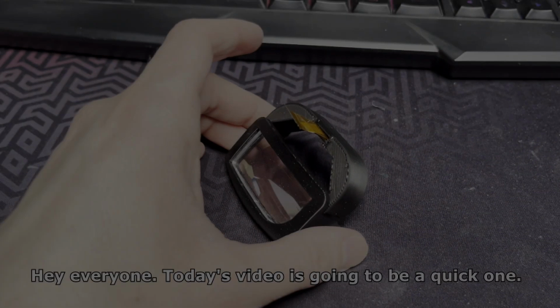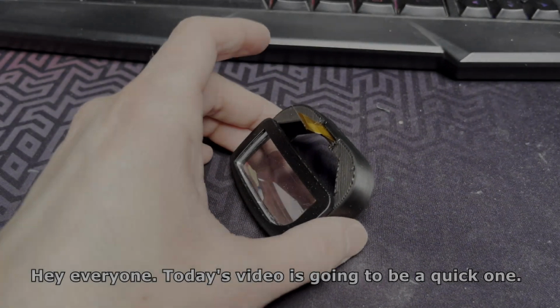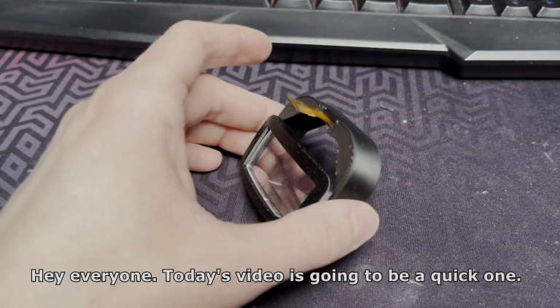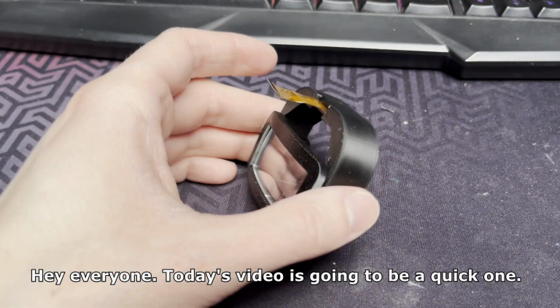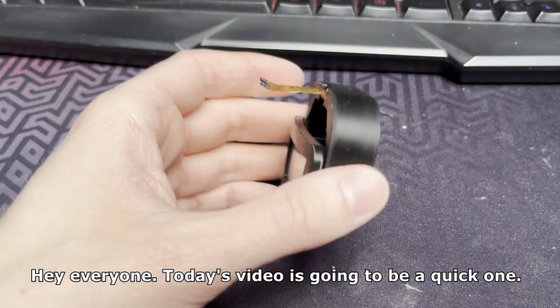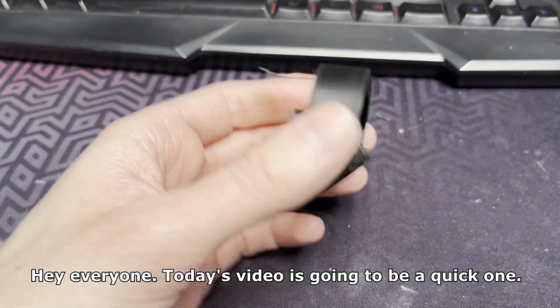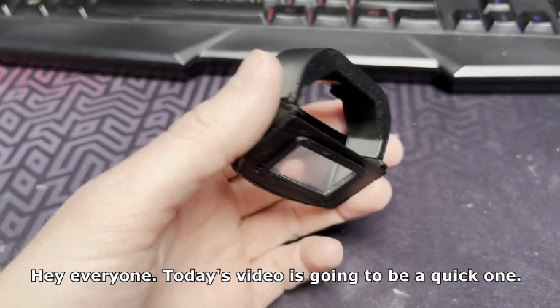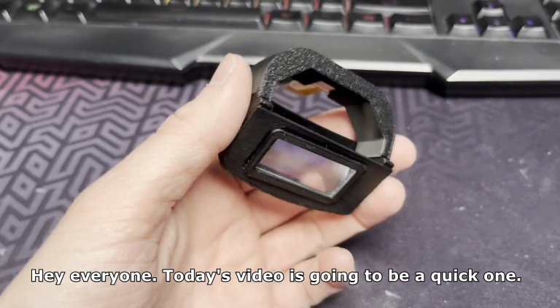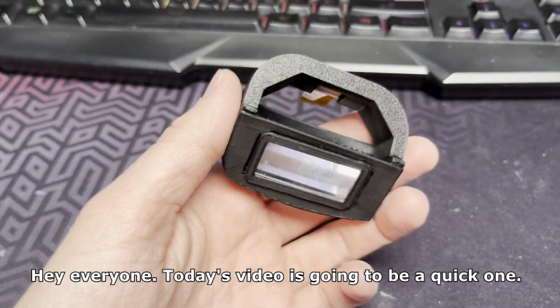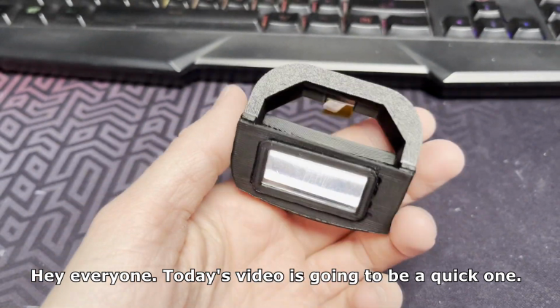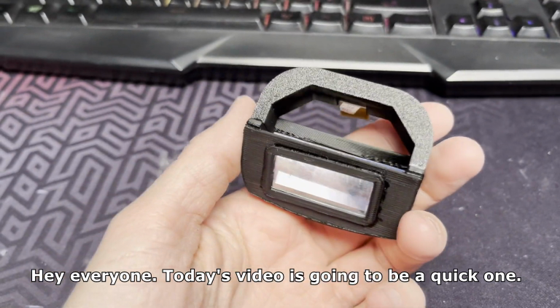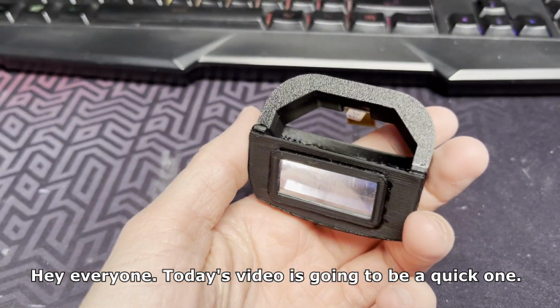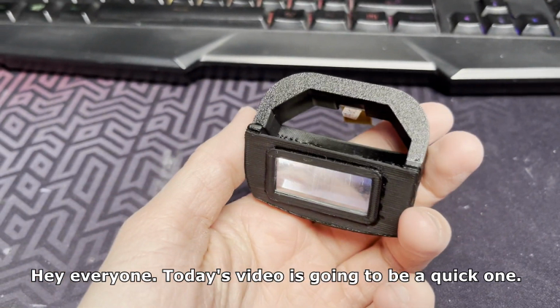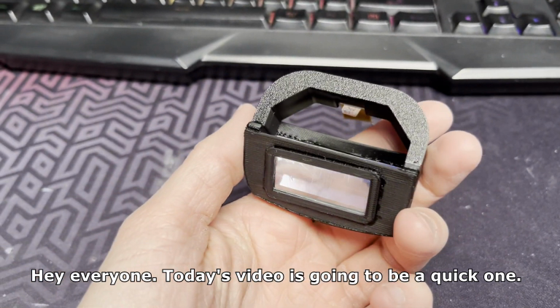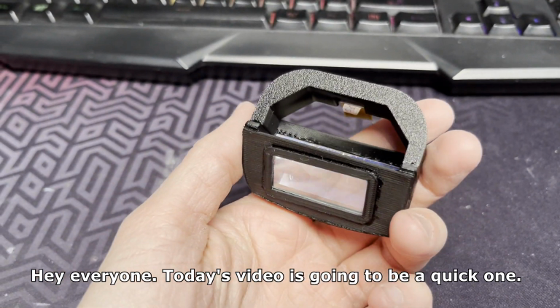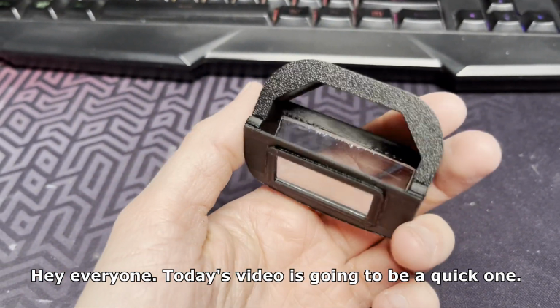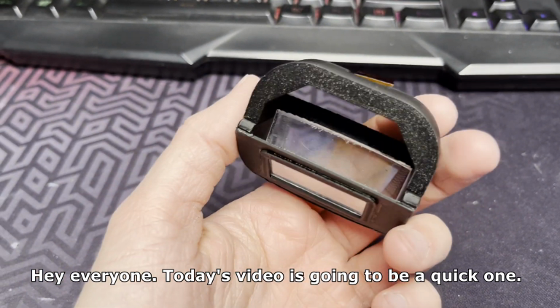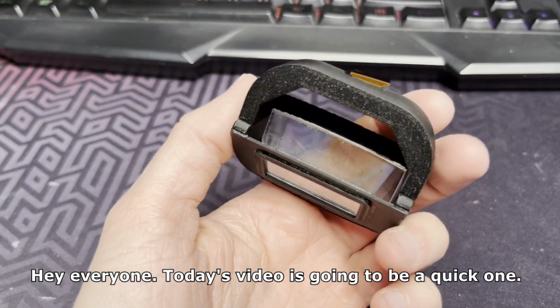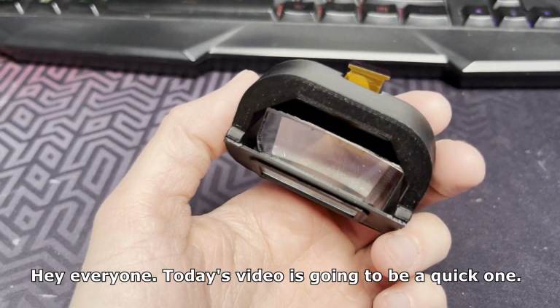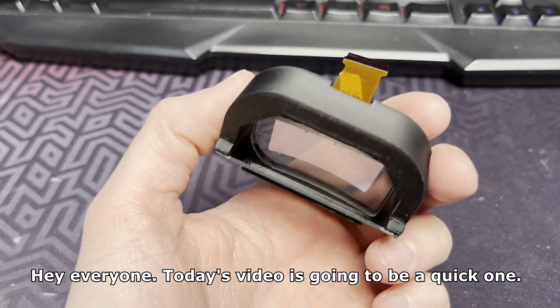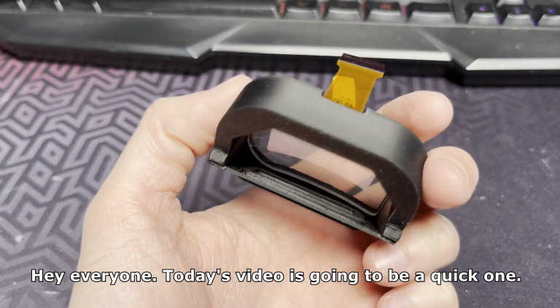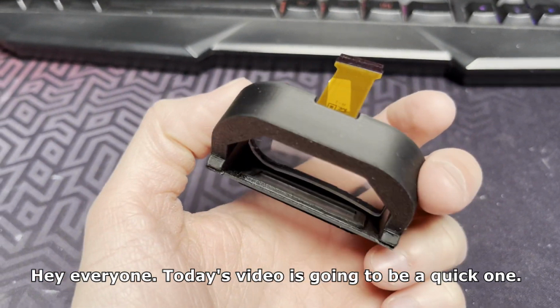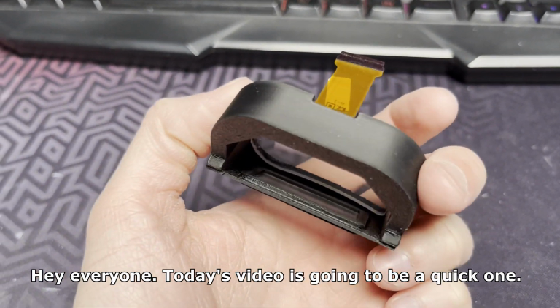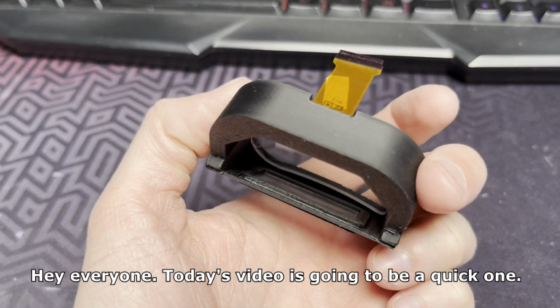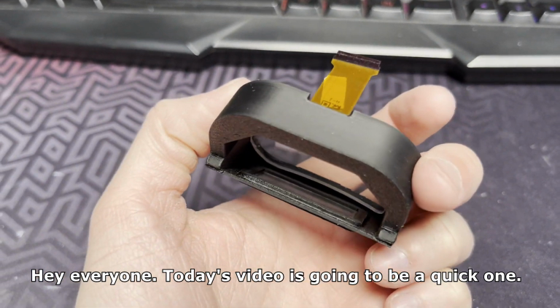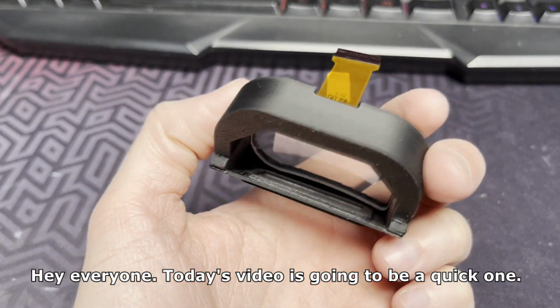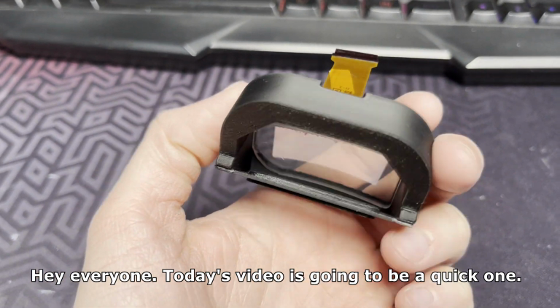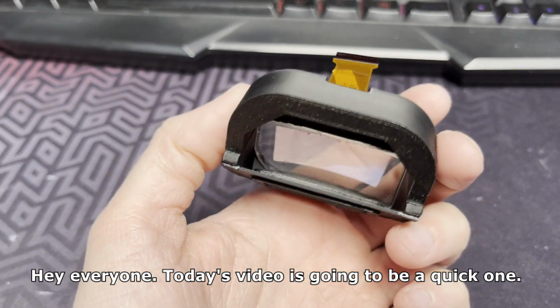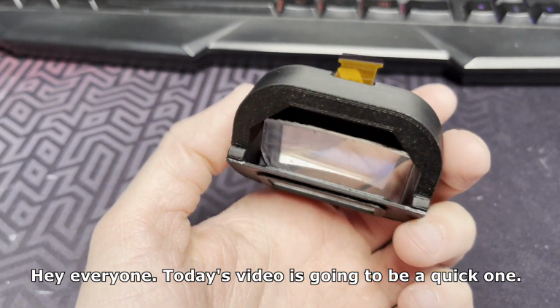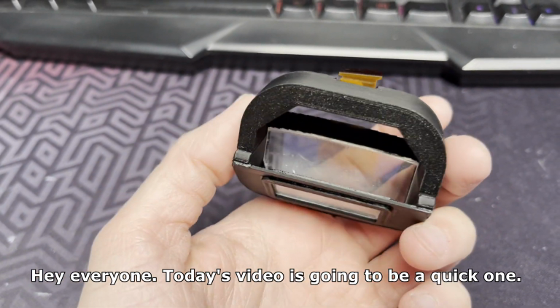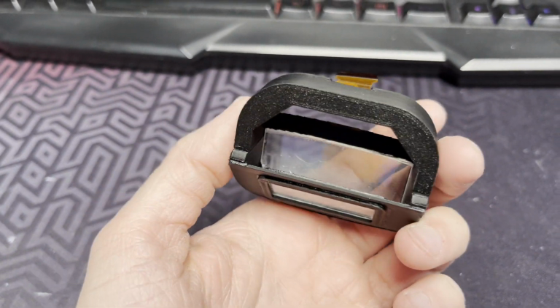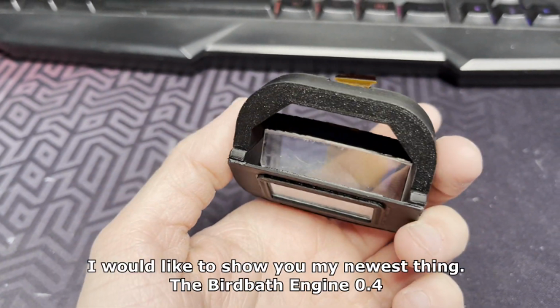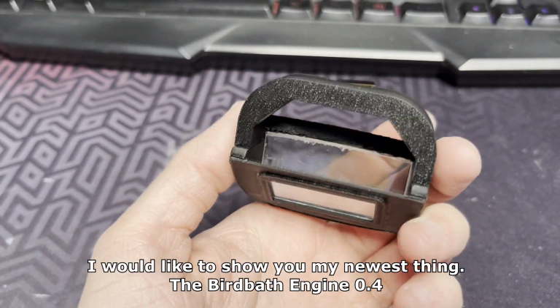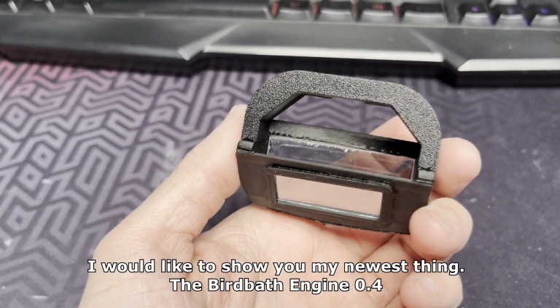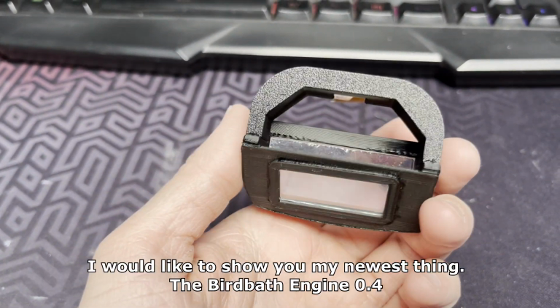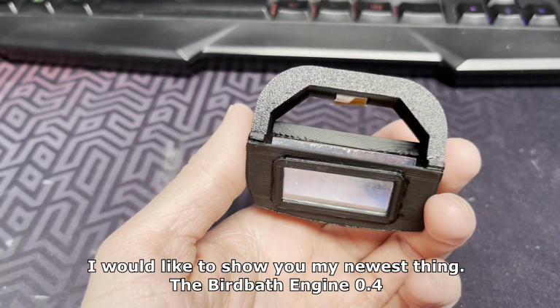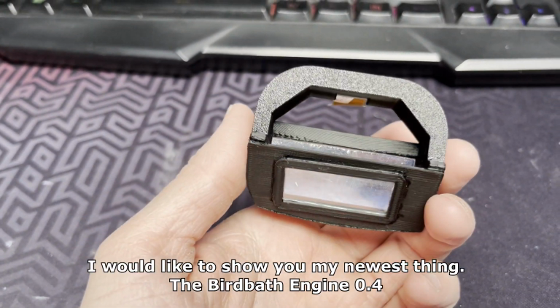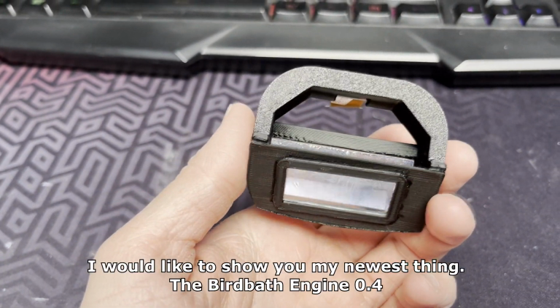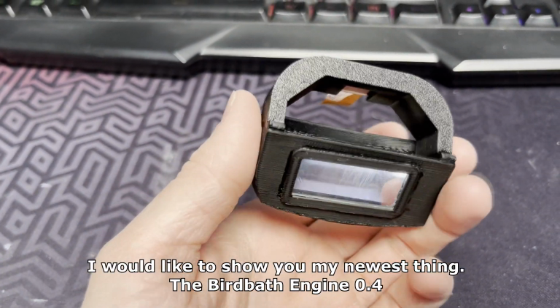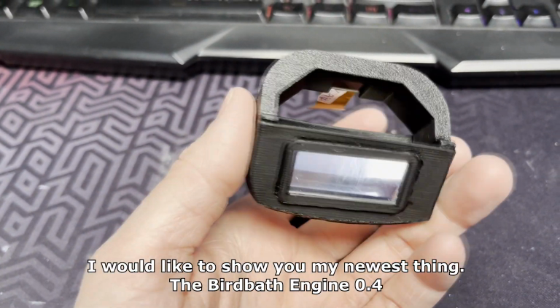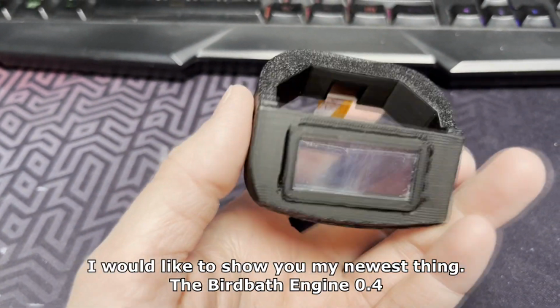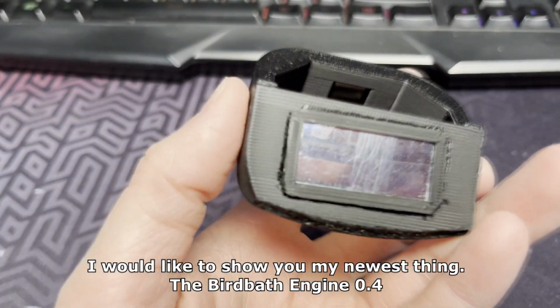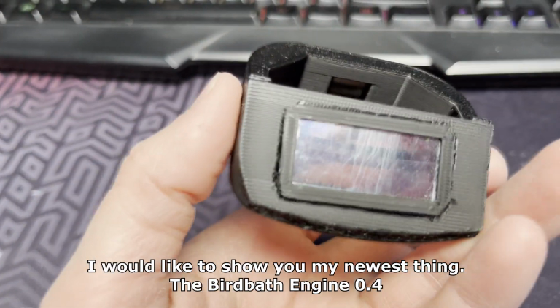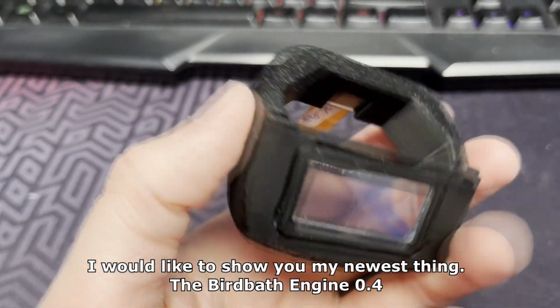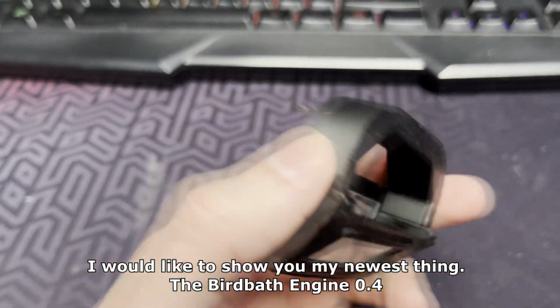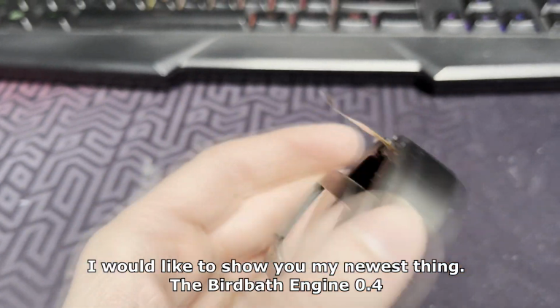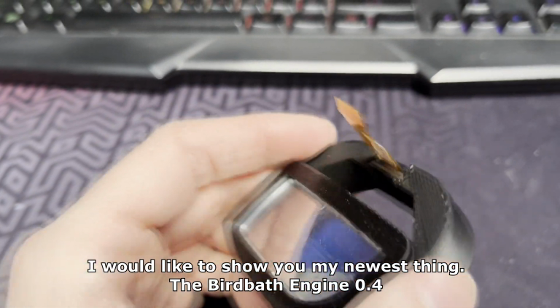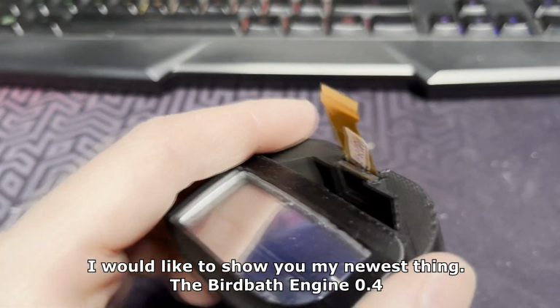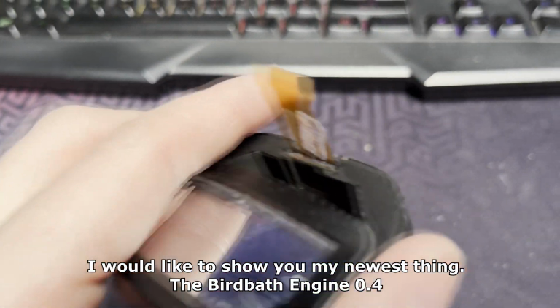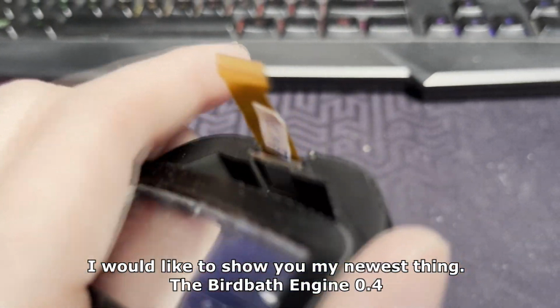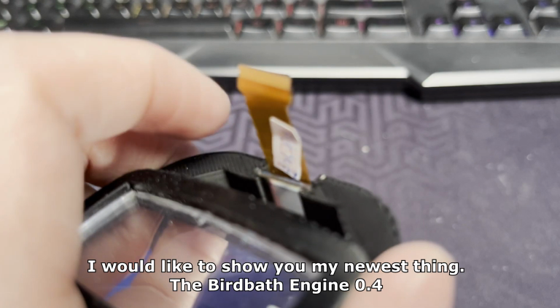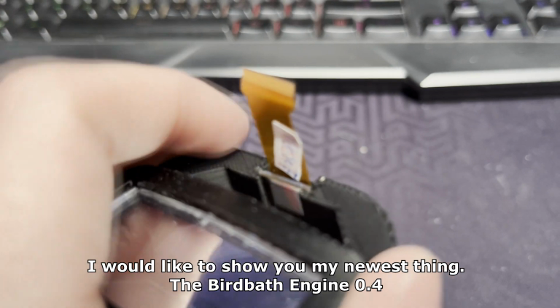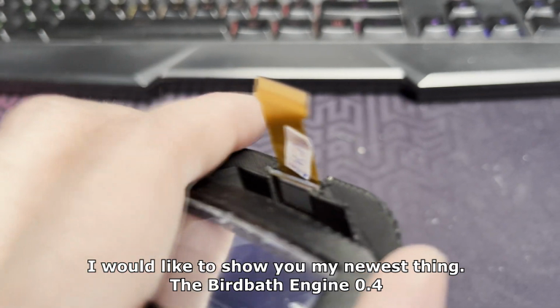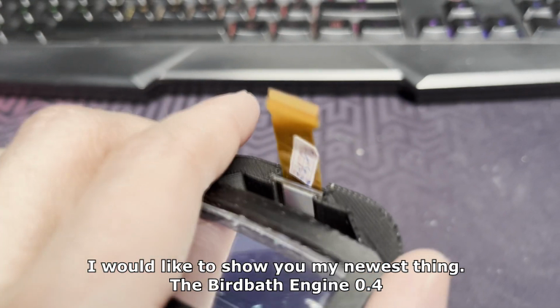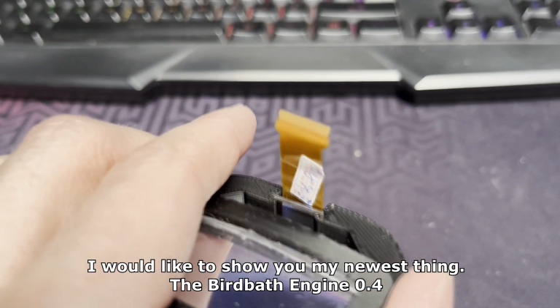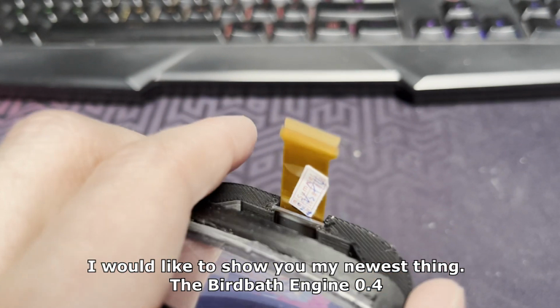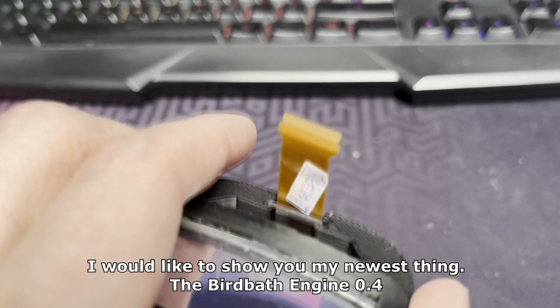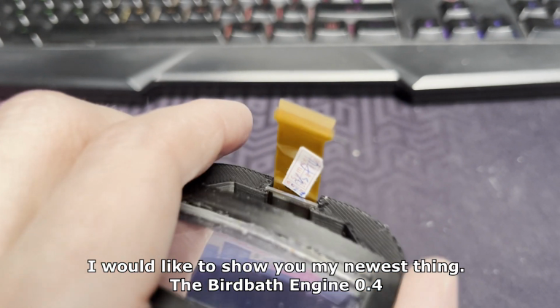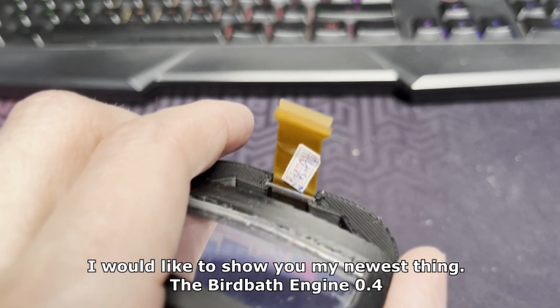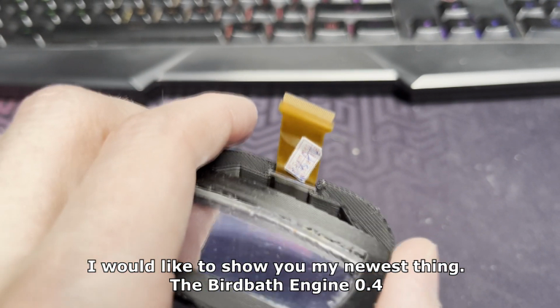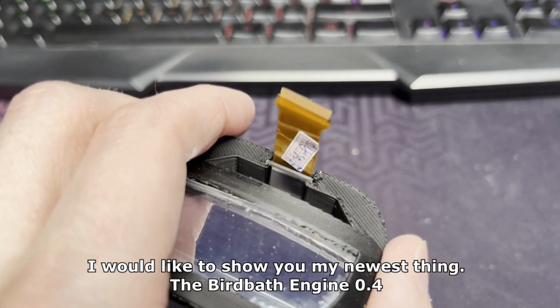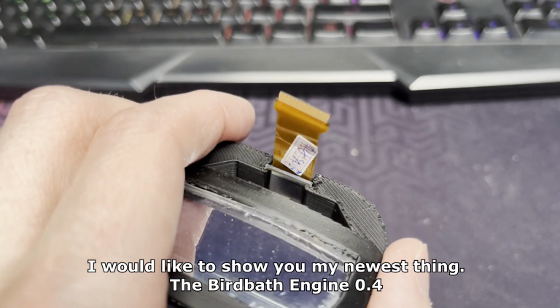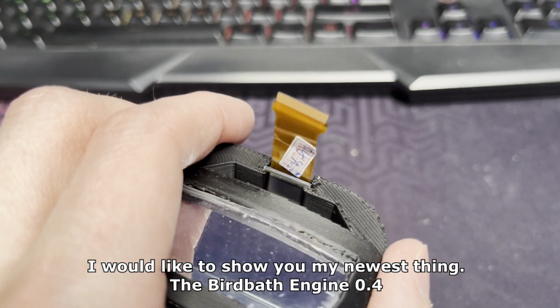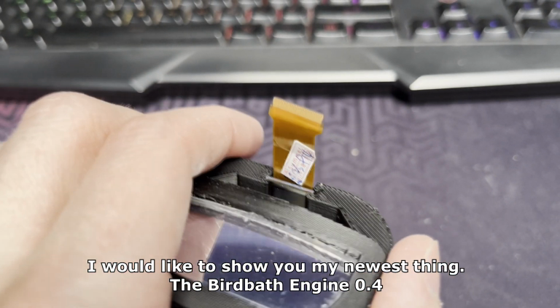Hey everyone! Today's video is going to be a quick one. I would like to show you my newest thing, the BirdBath Engine 0.4.